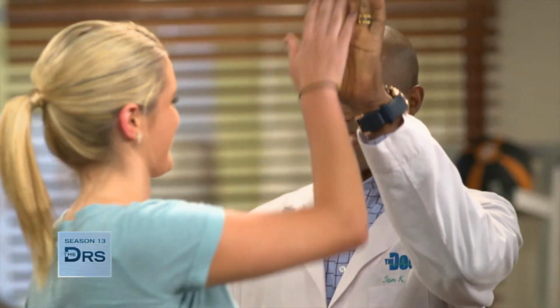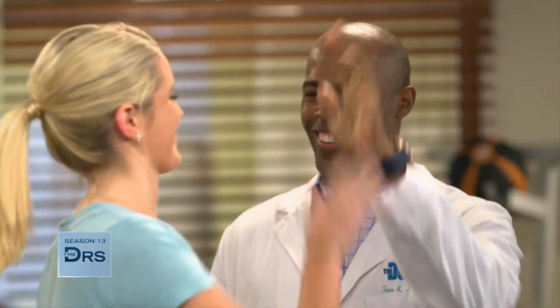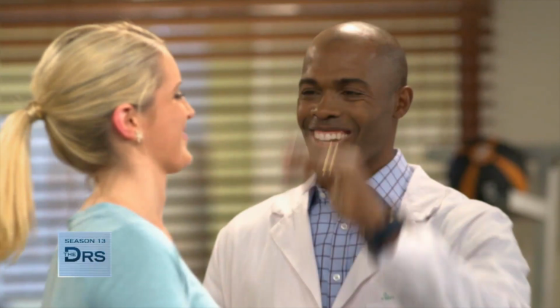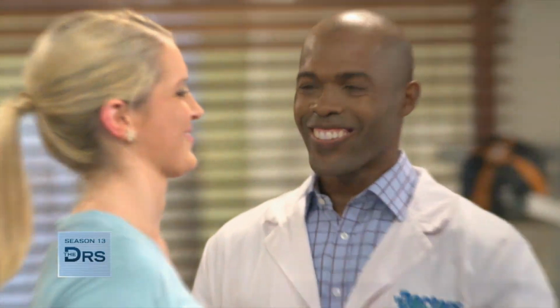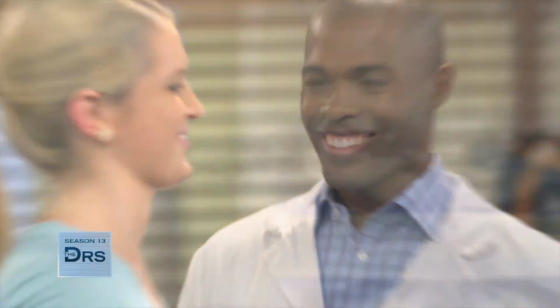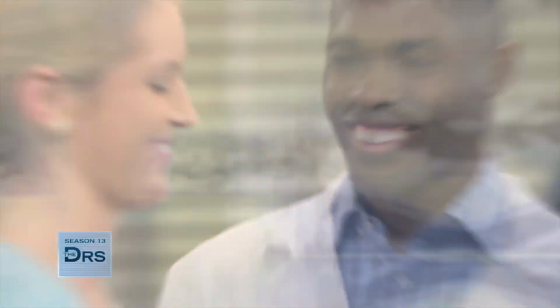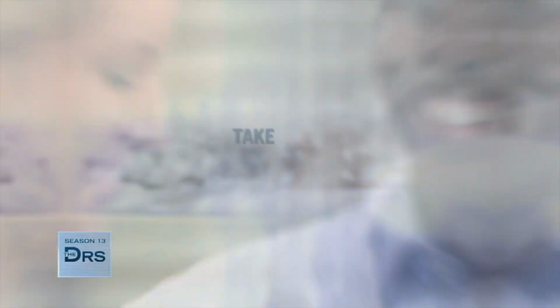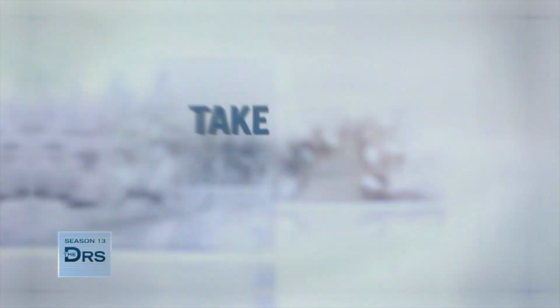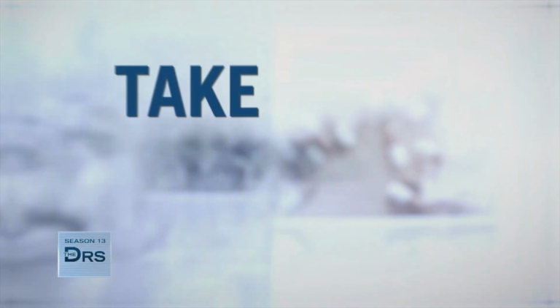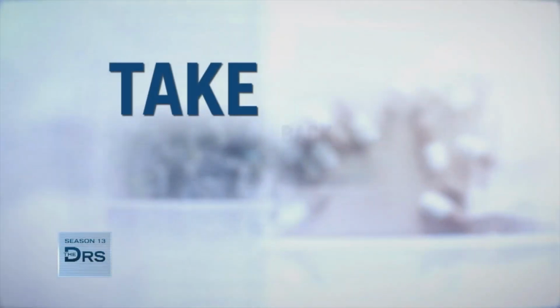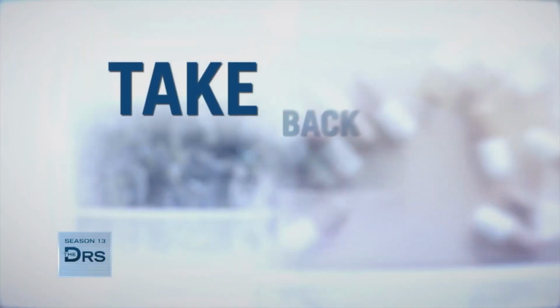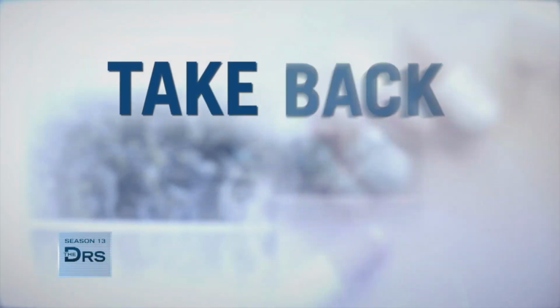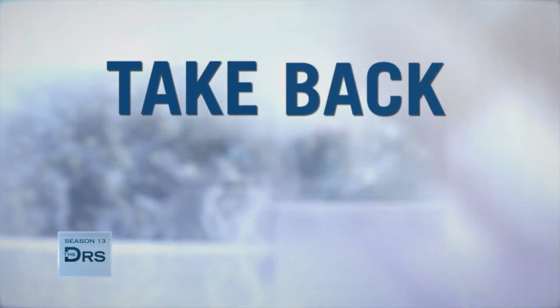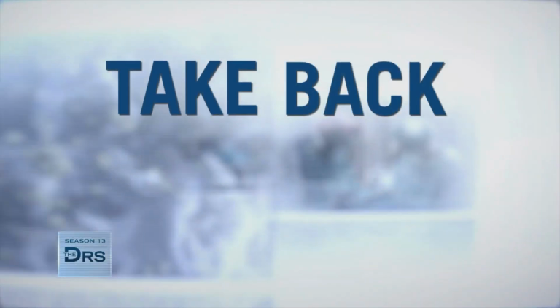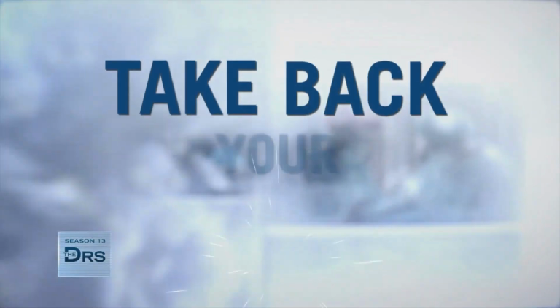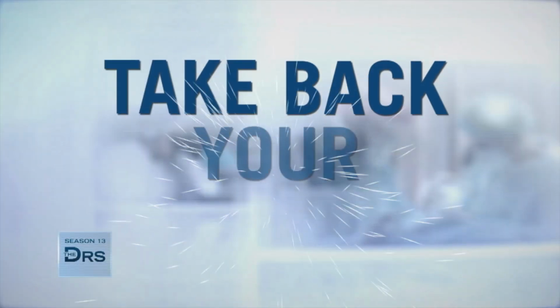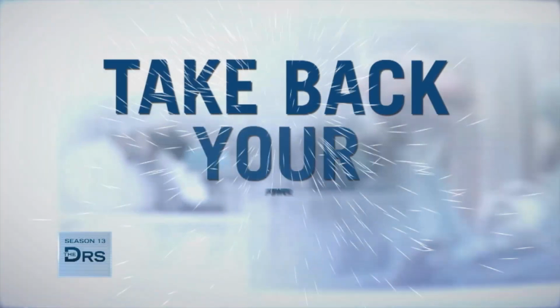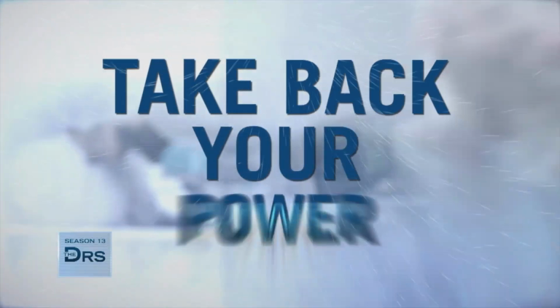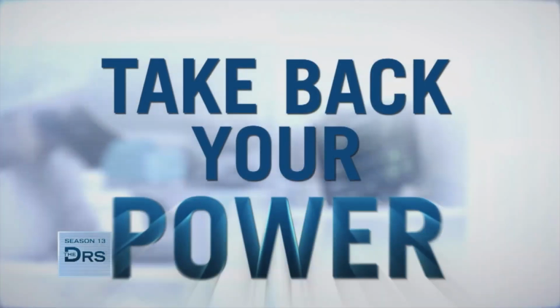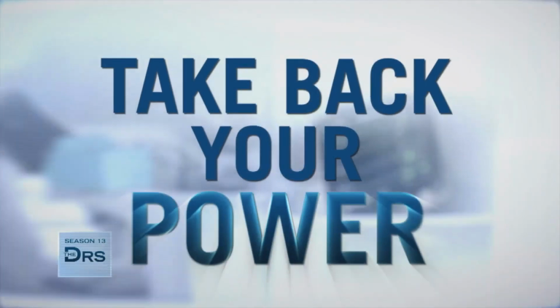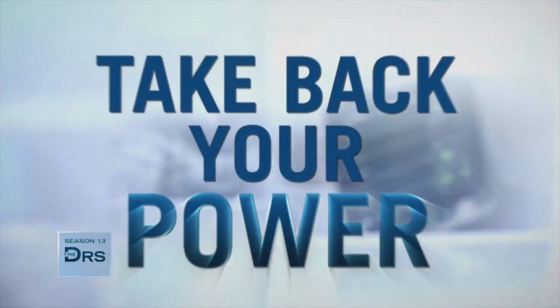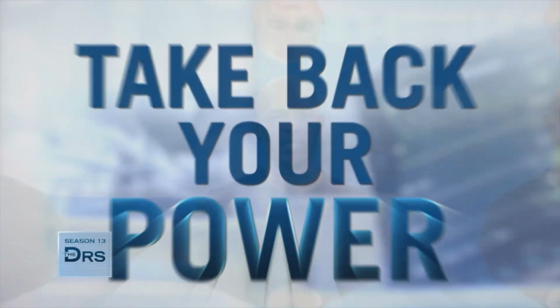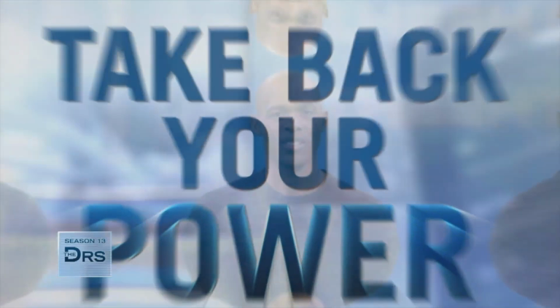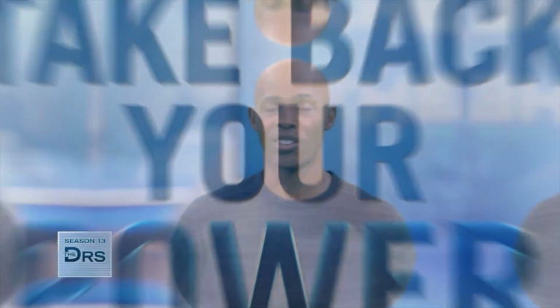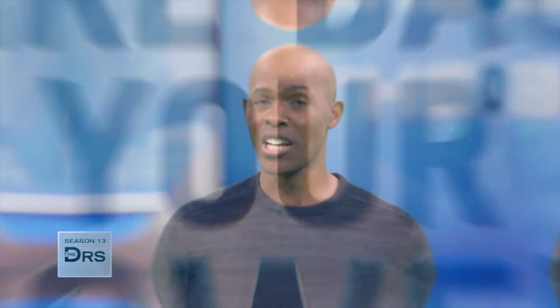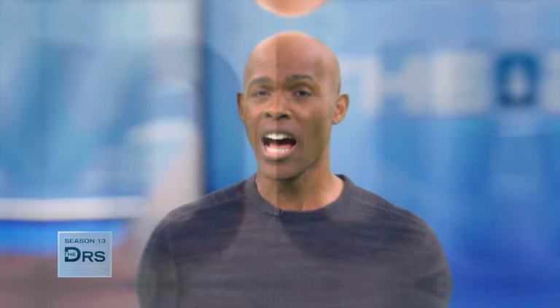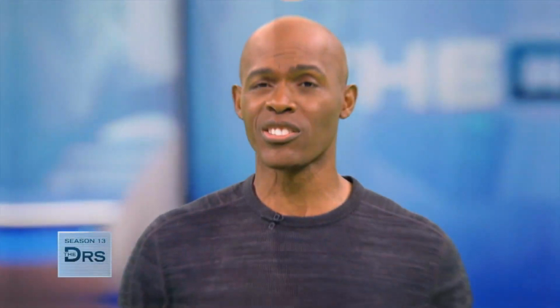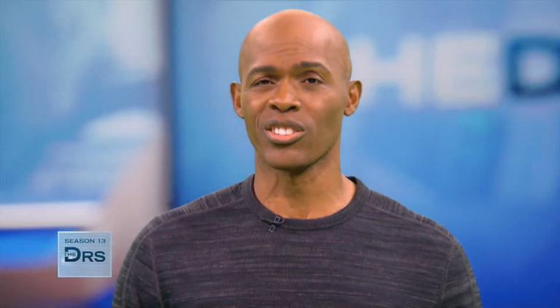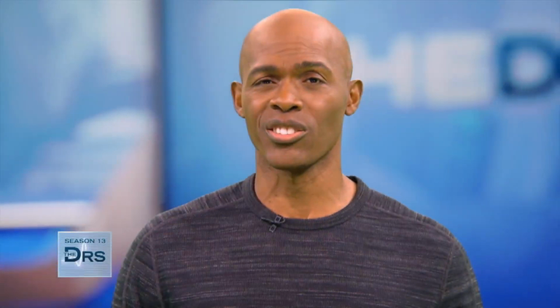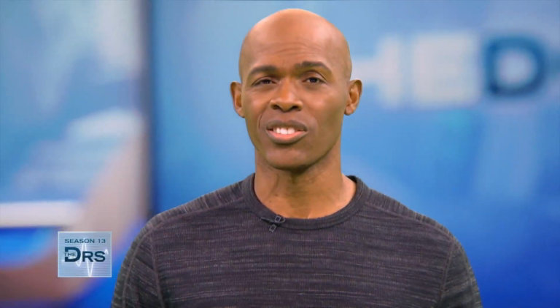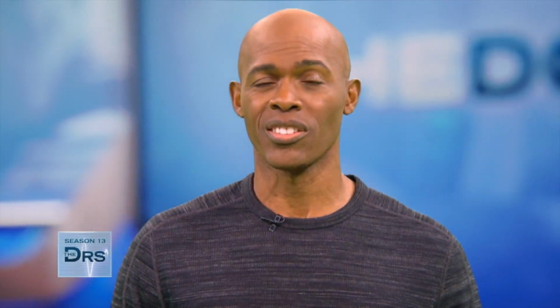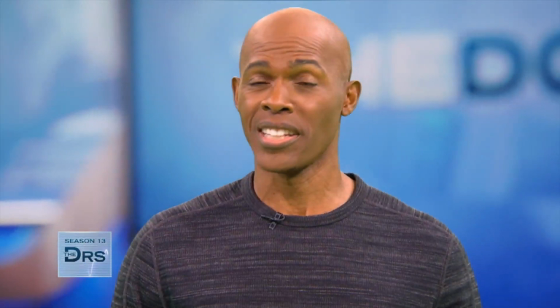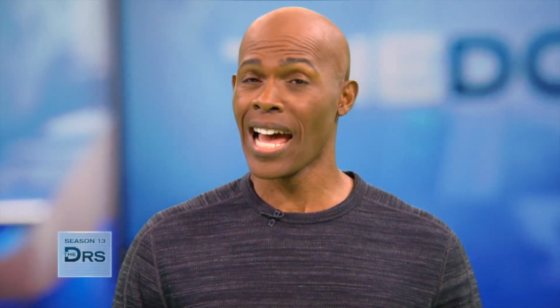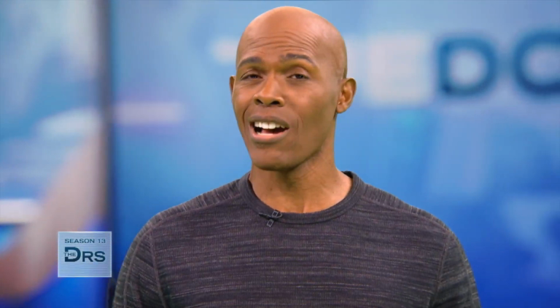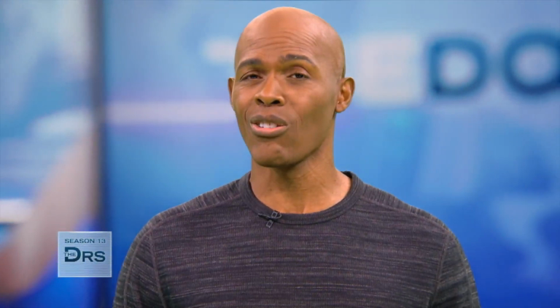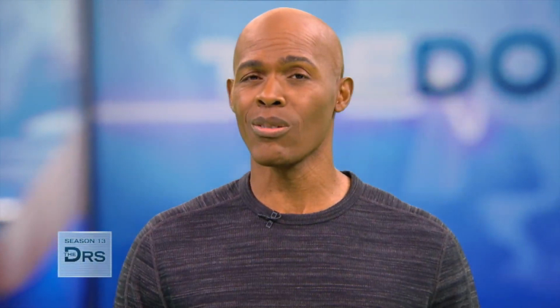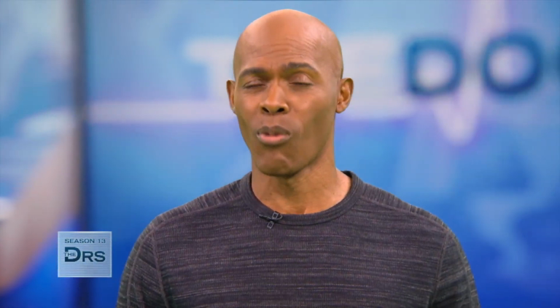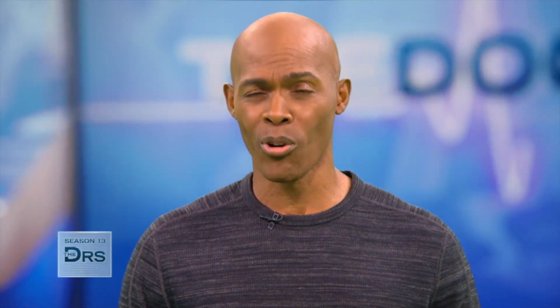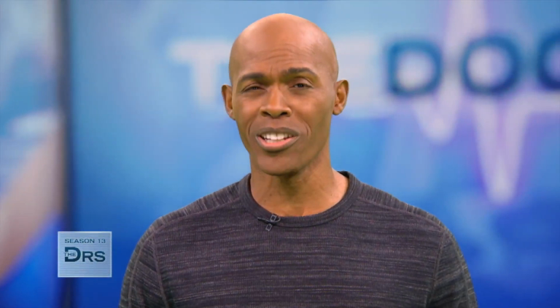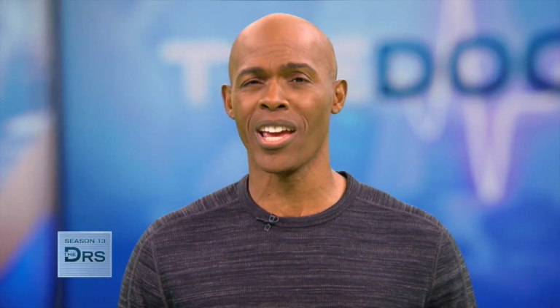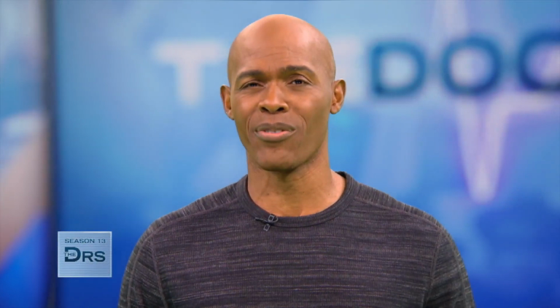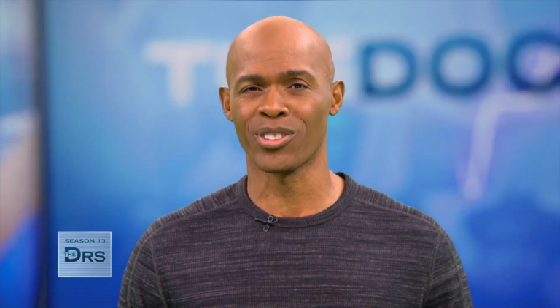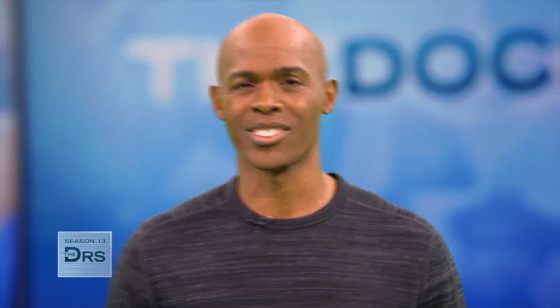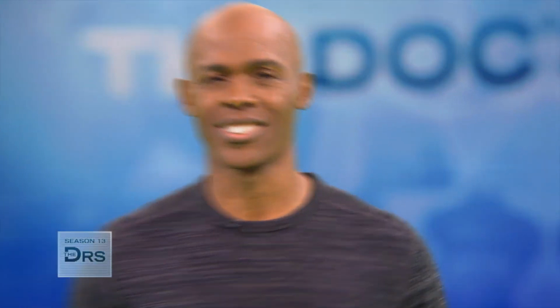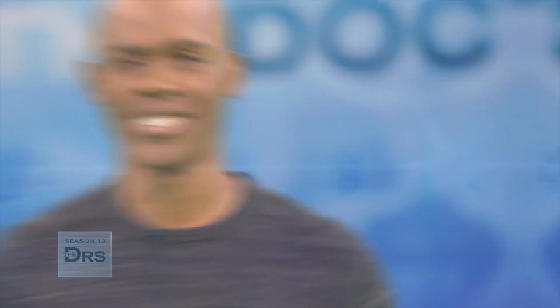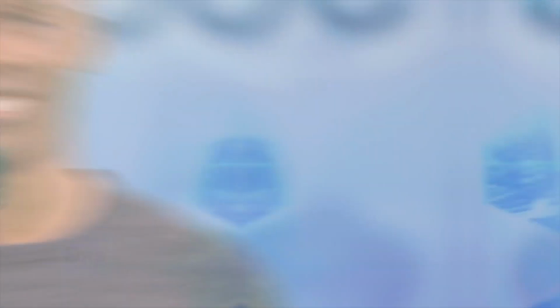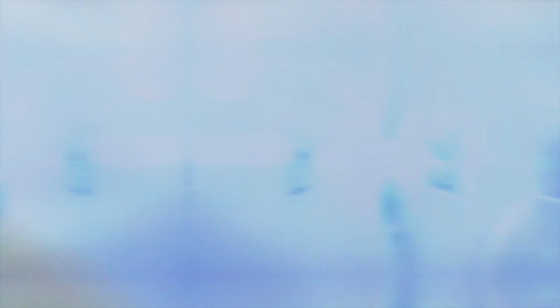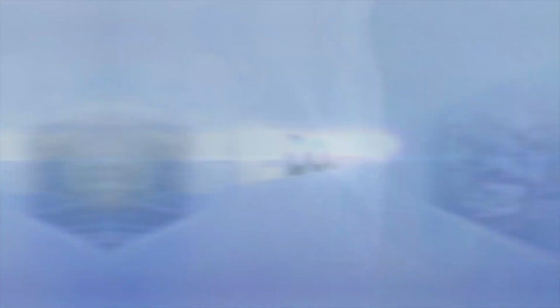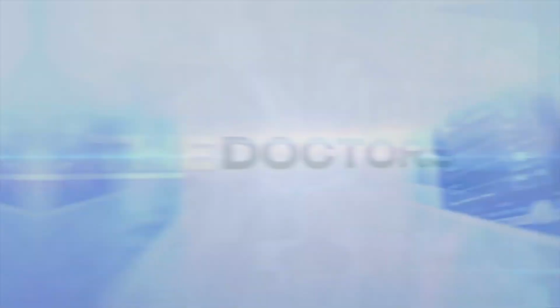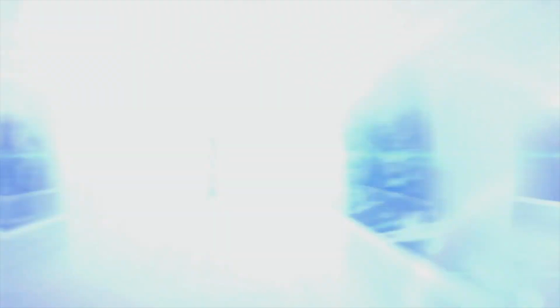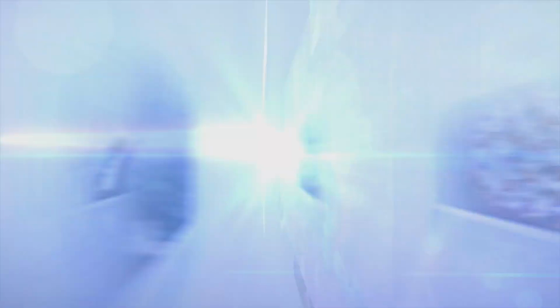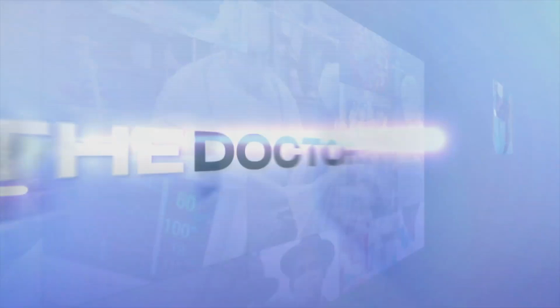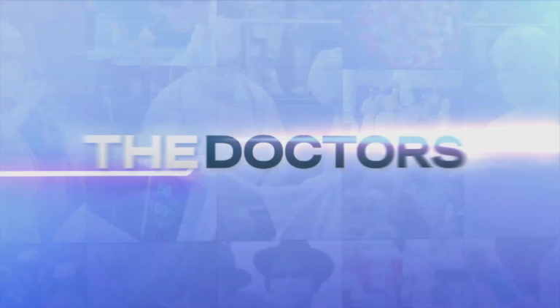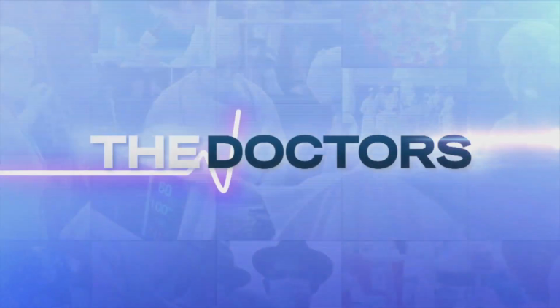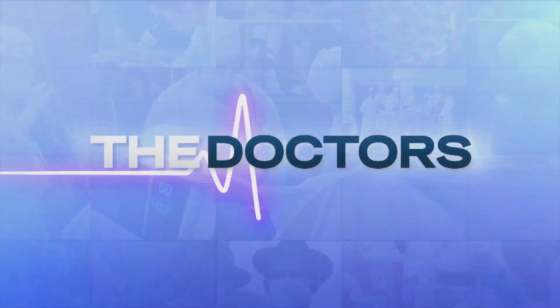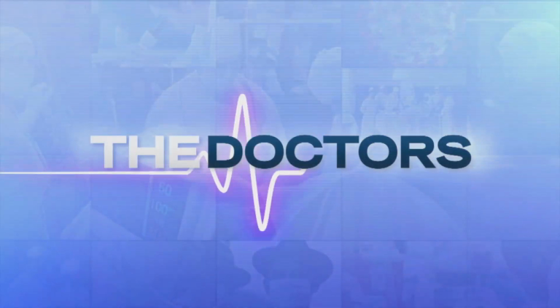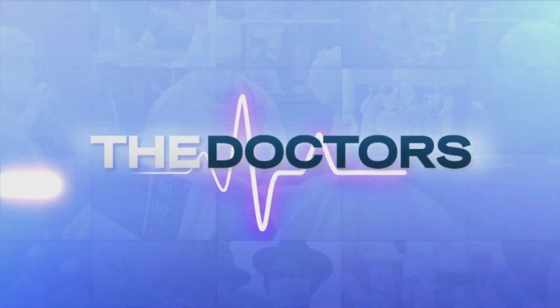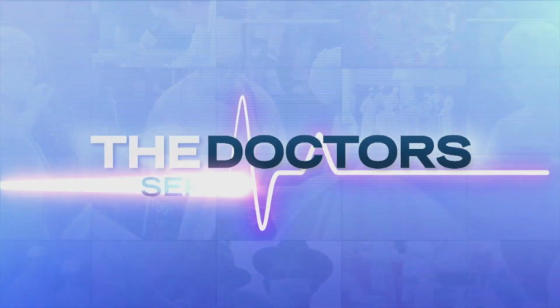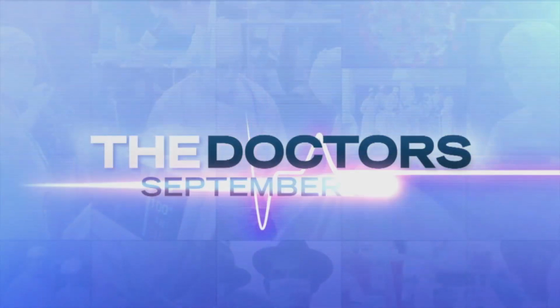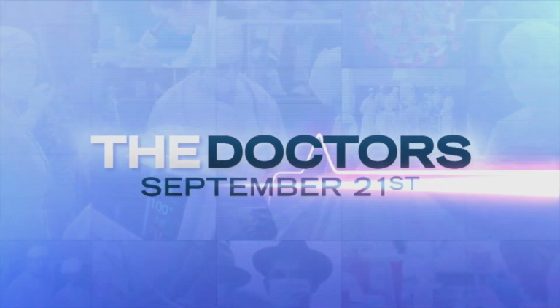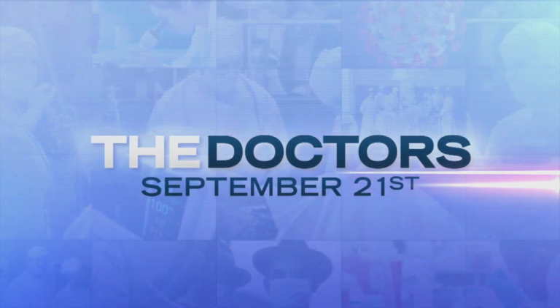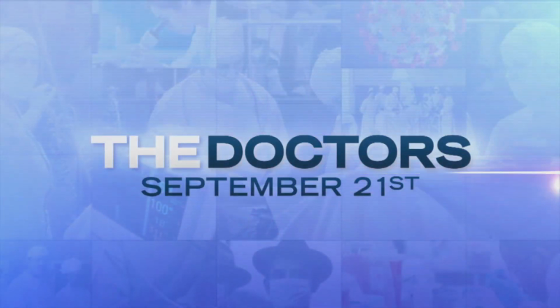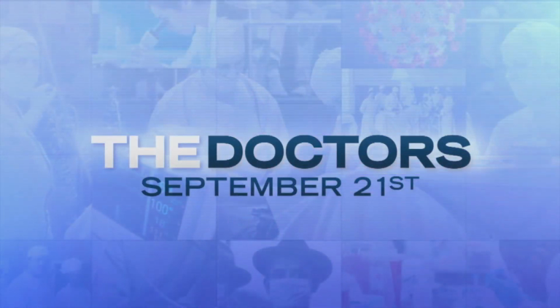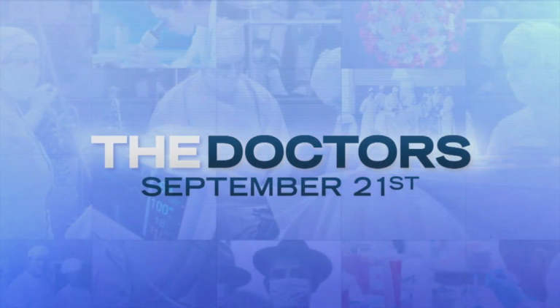It's time to take back your power. The Doctors, now more than ever. Premieres September 21st.